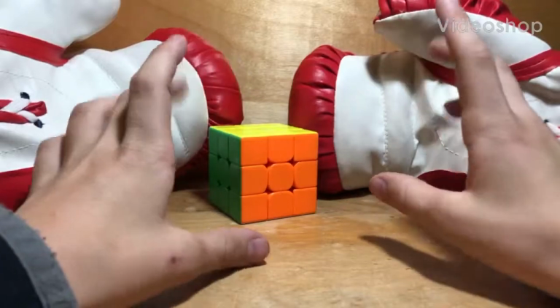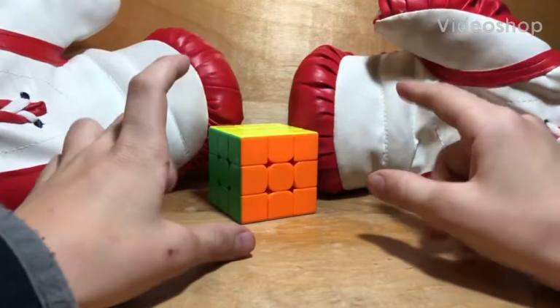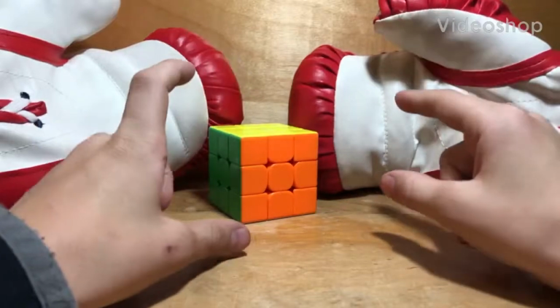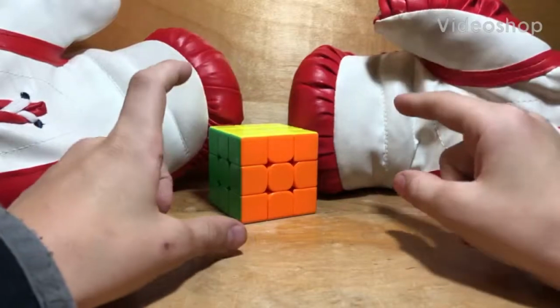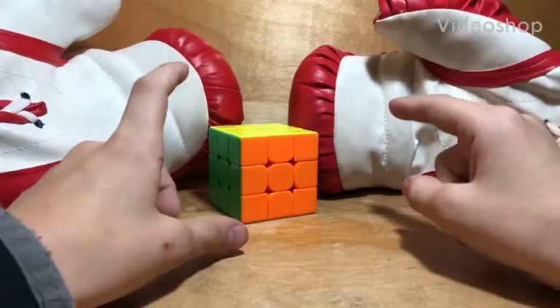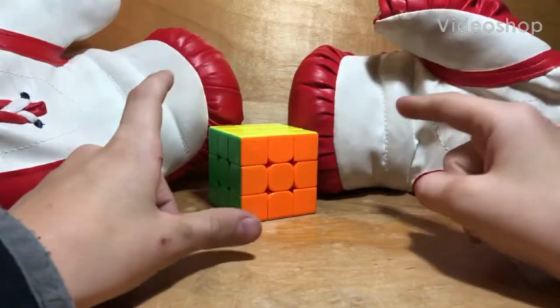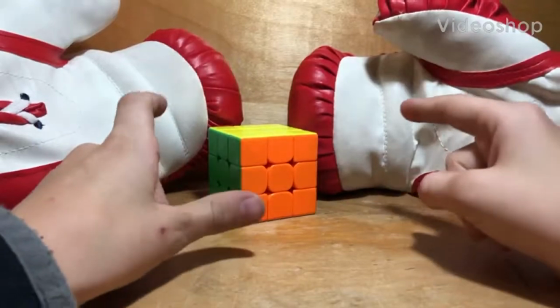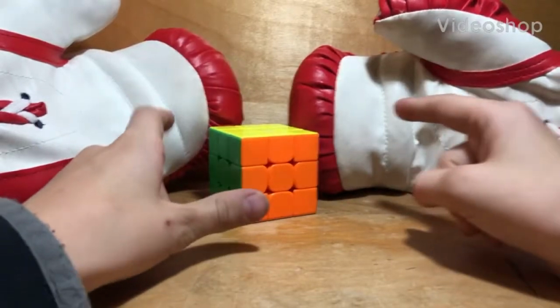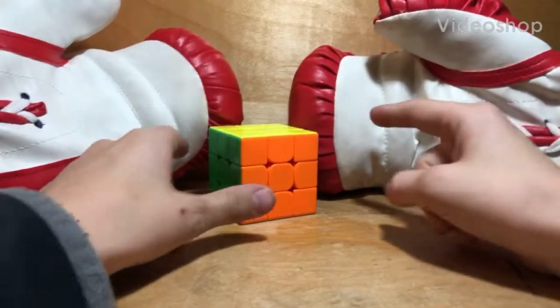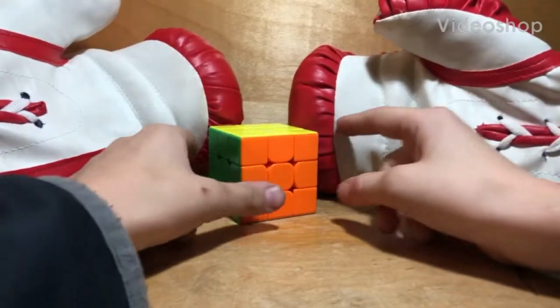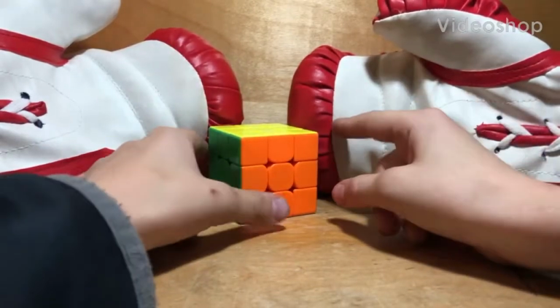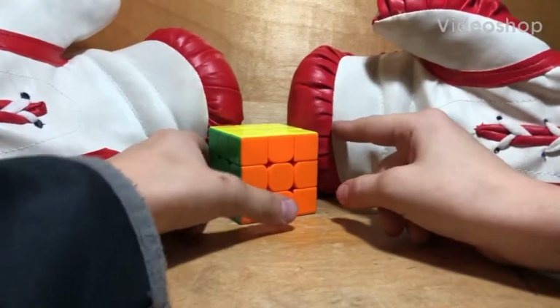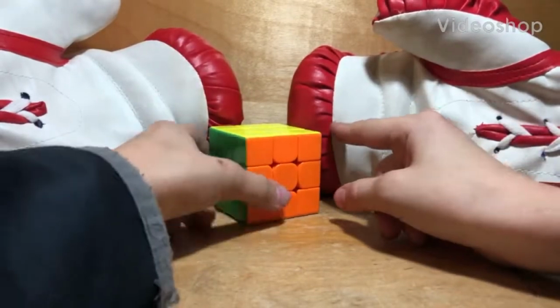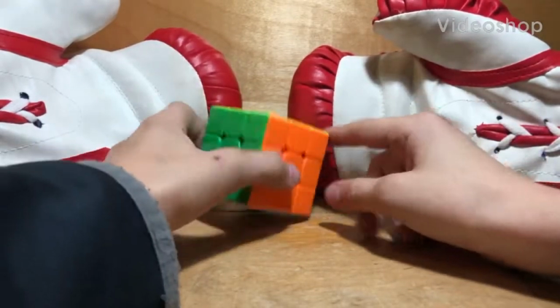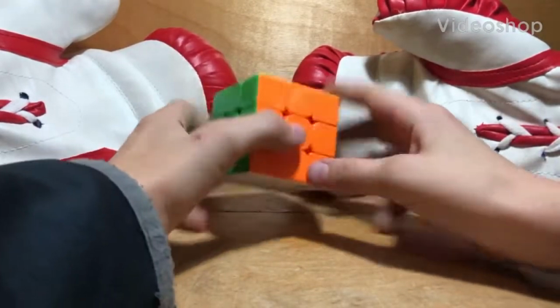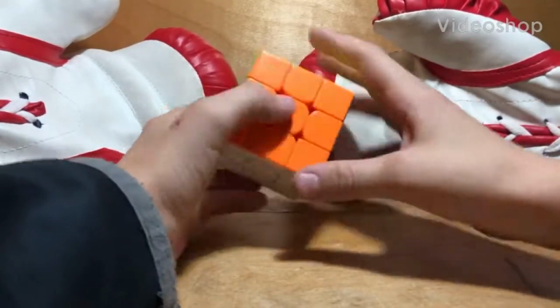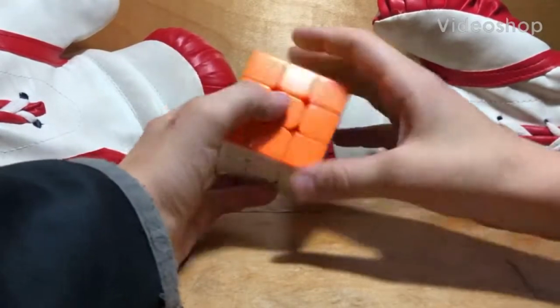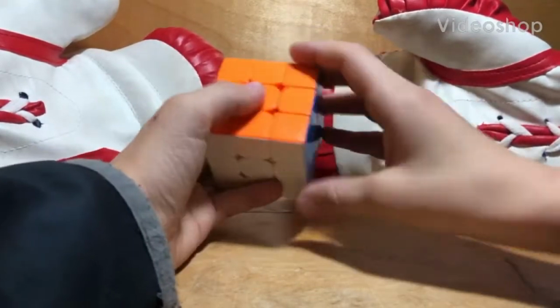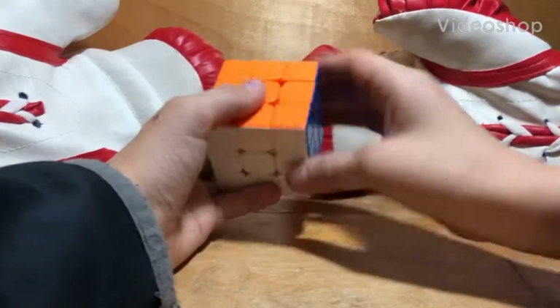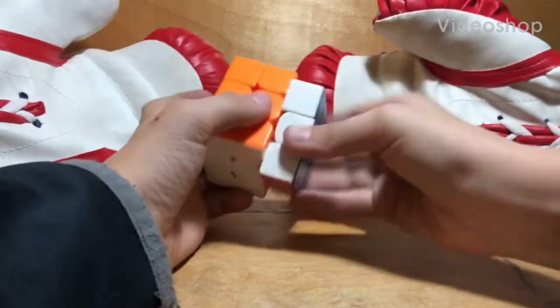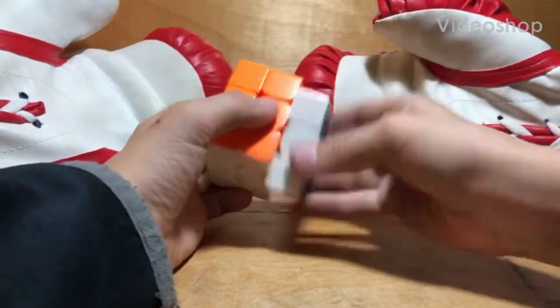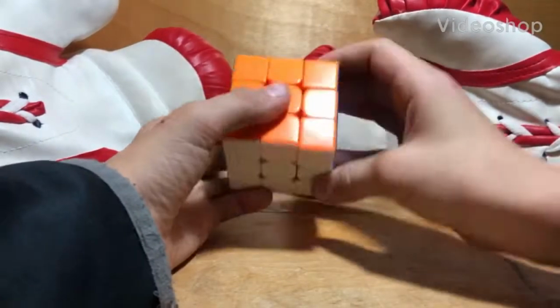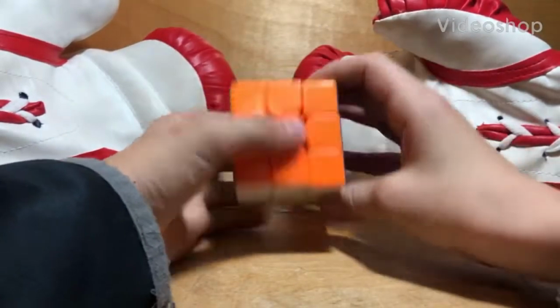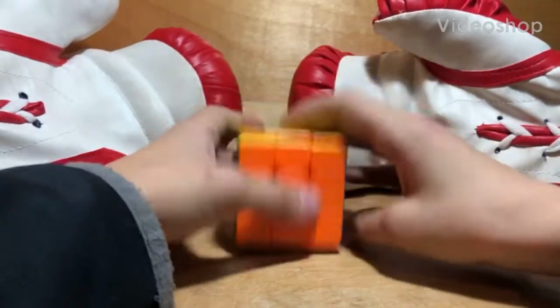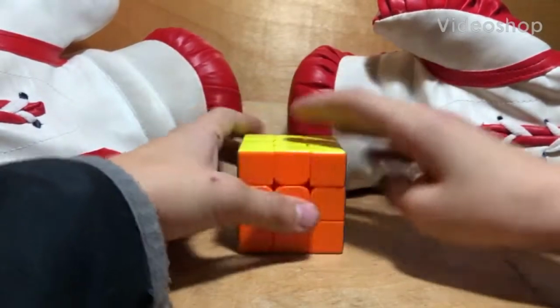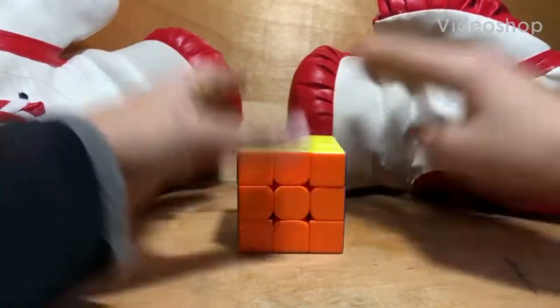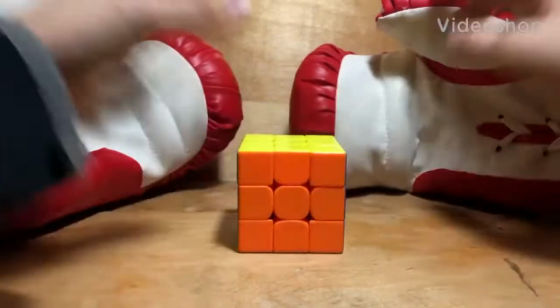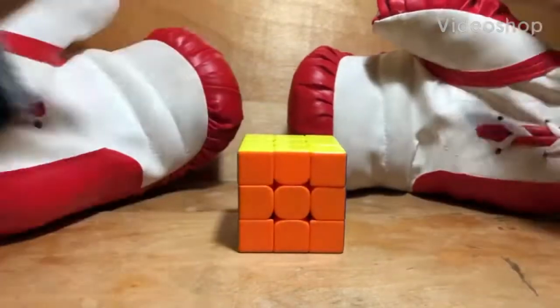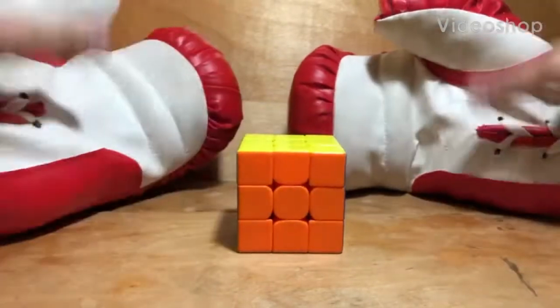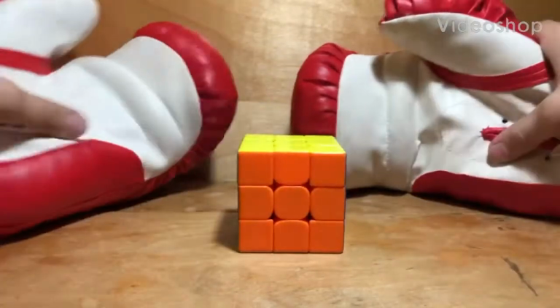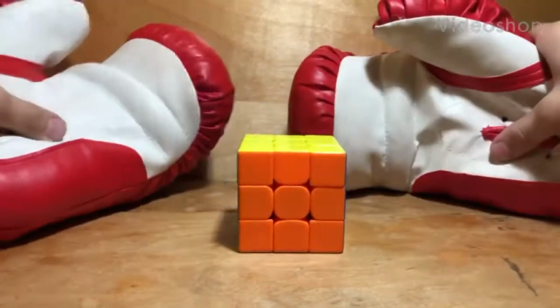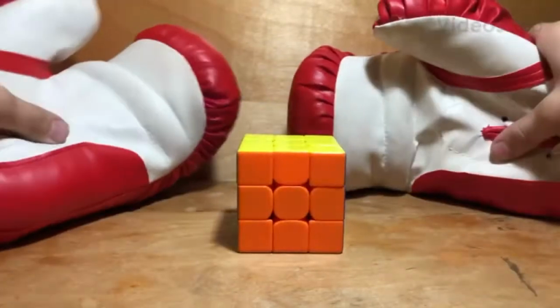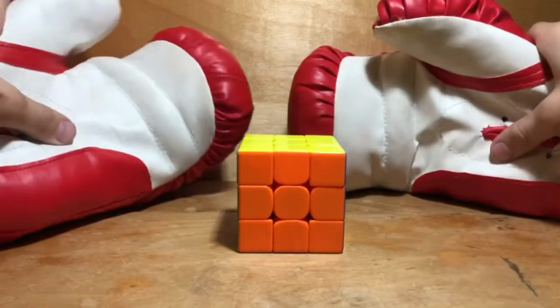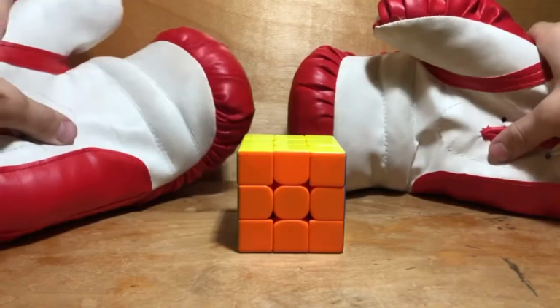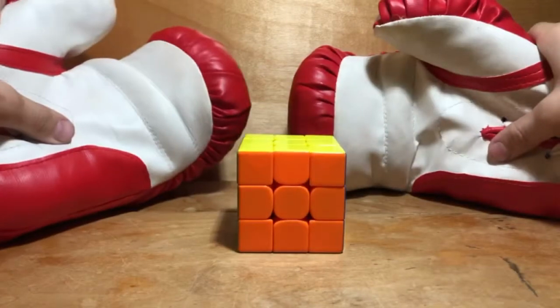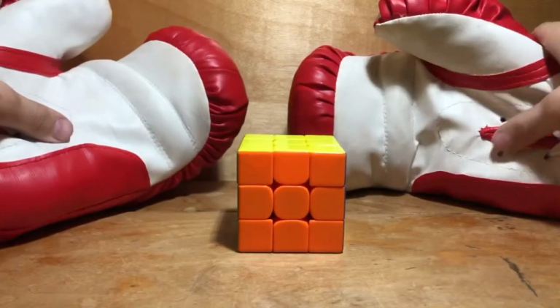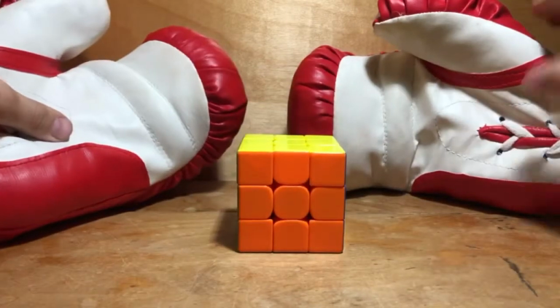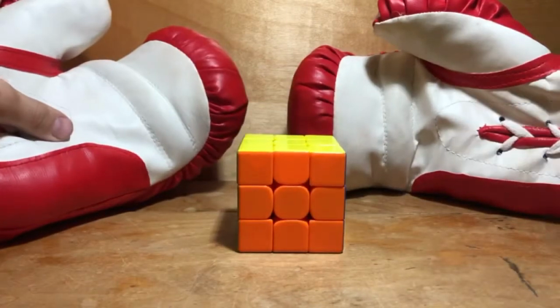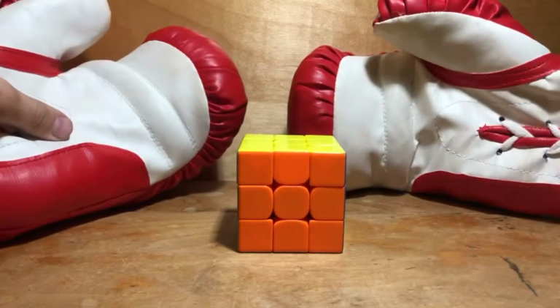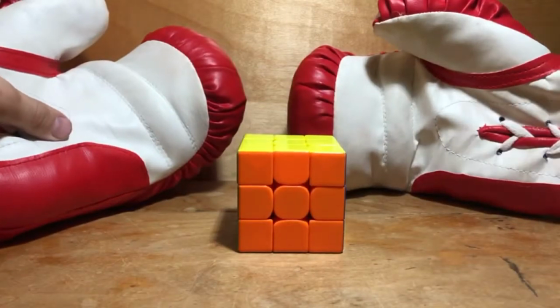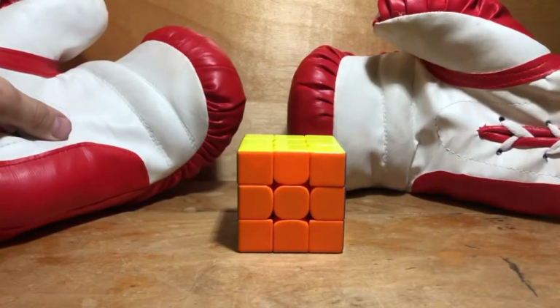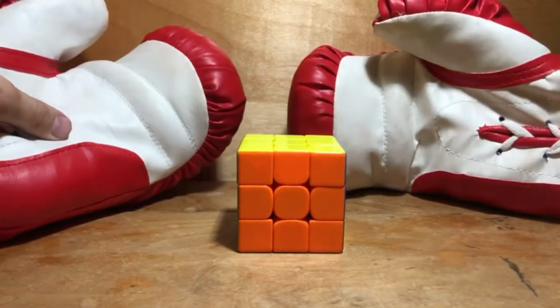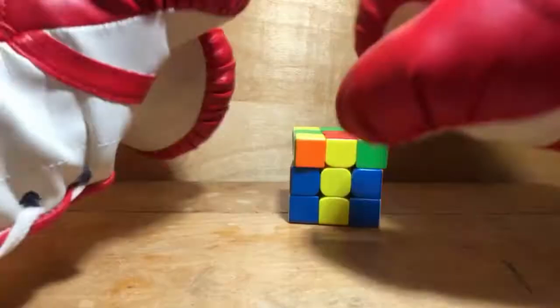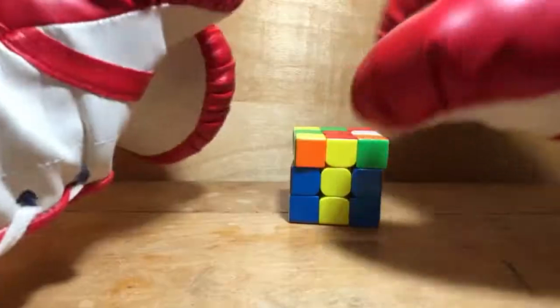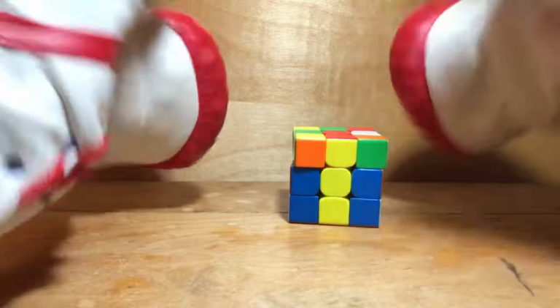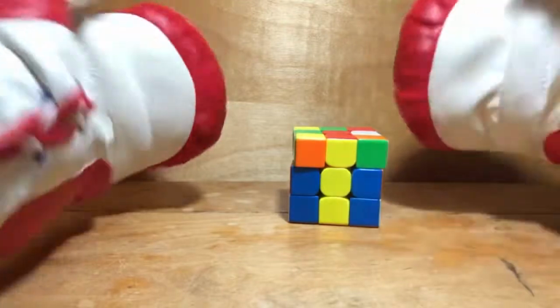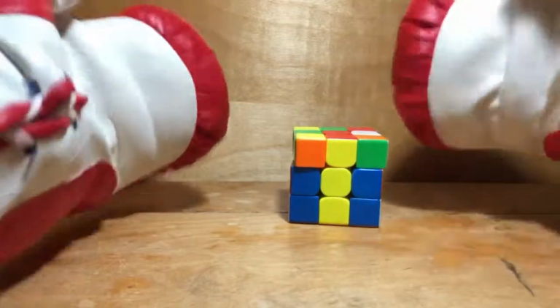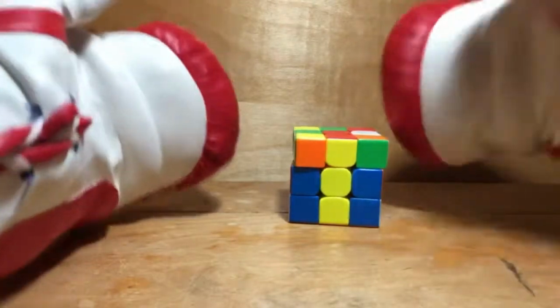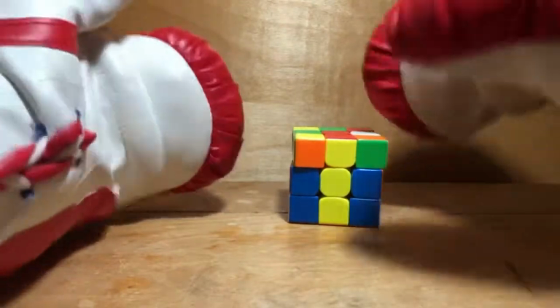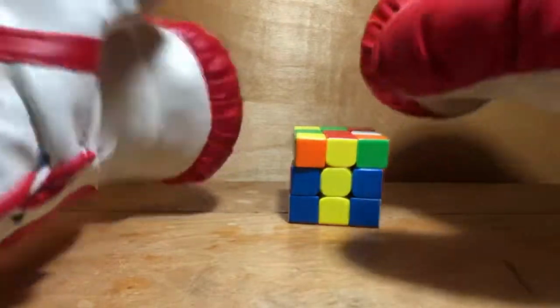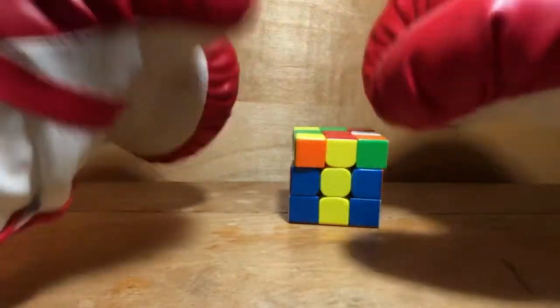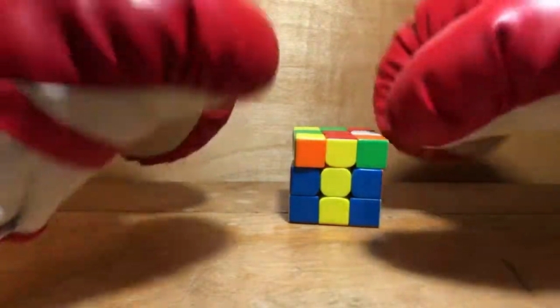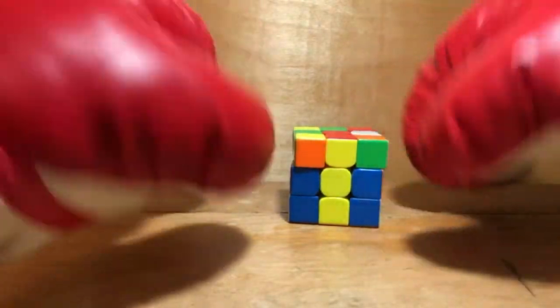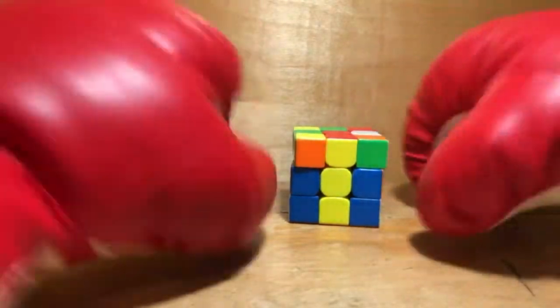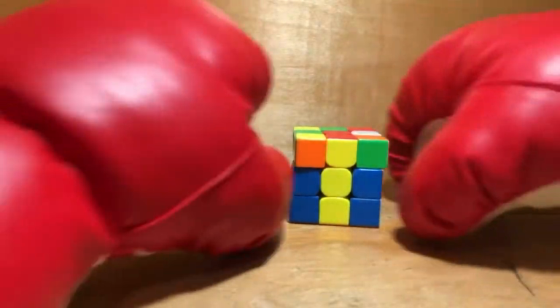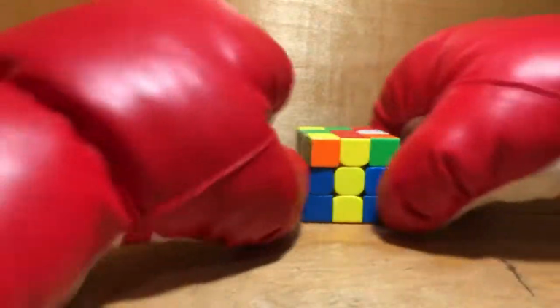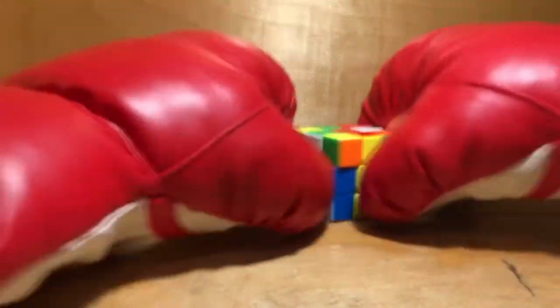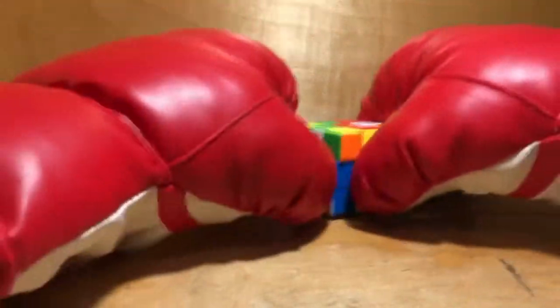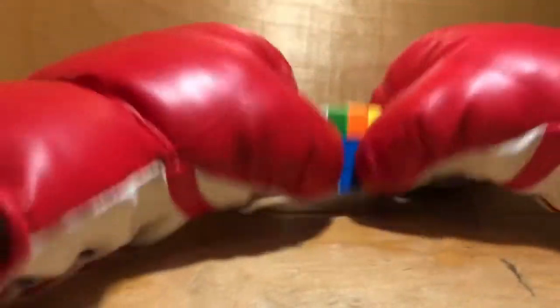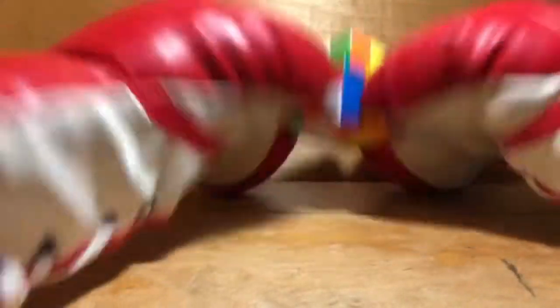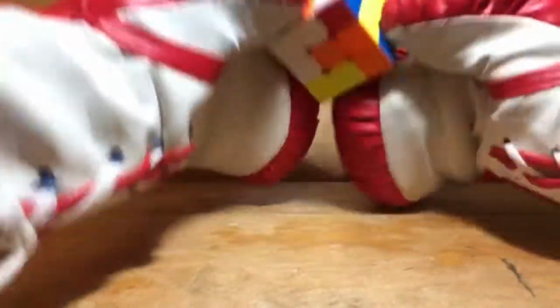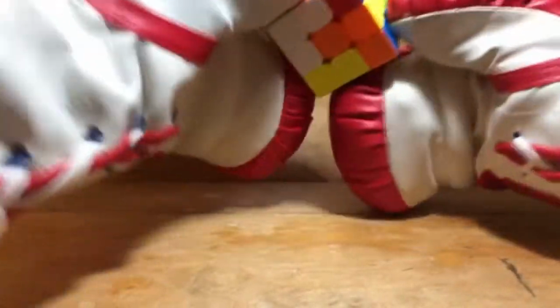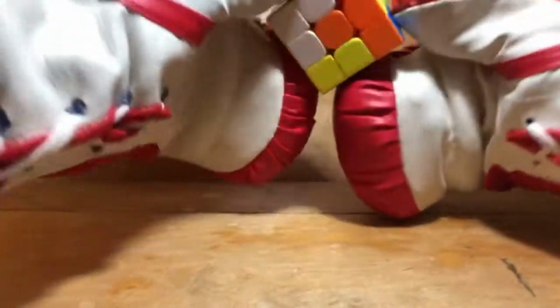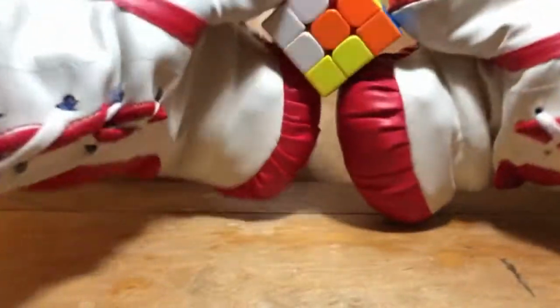Today I'm going to be attempting to solve a Rubik's Cube using boxing gloves. So let's just get started.